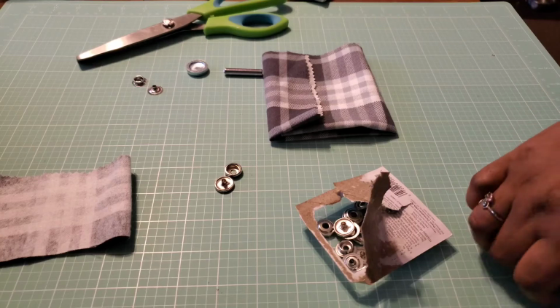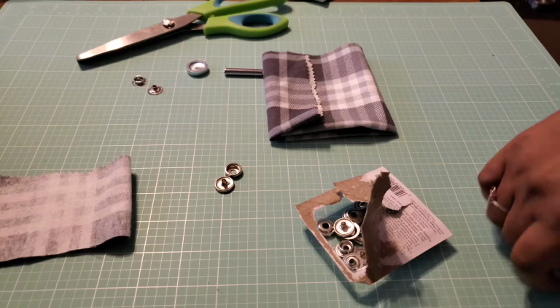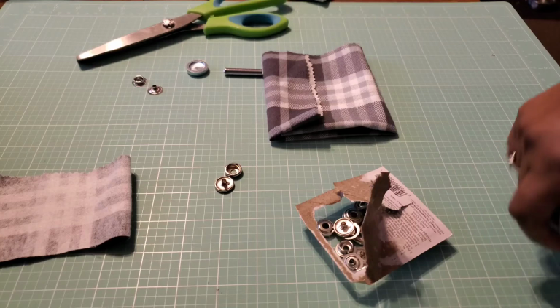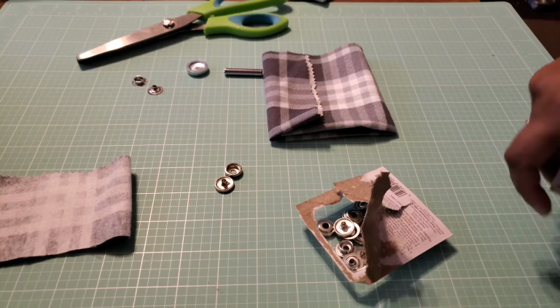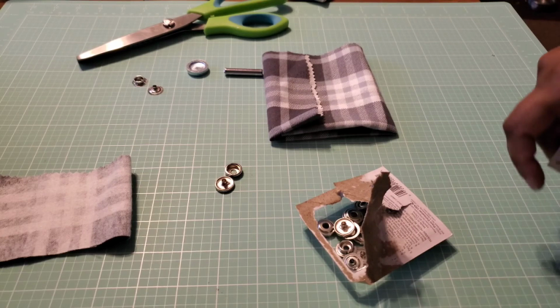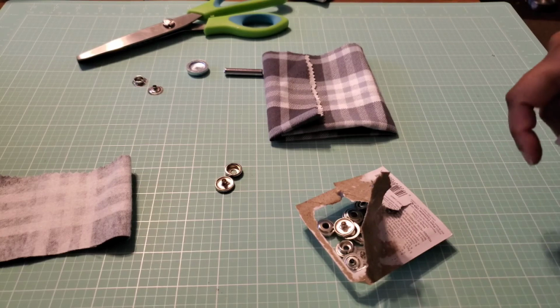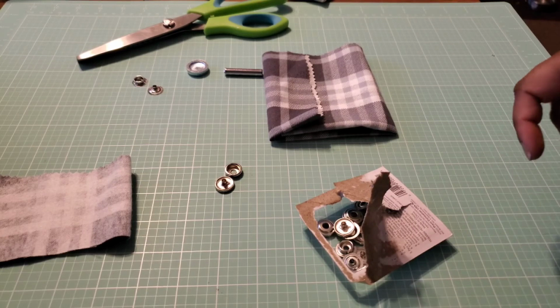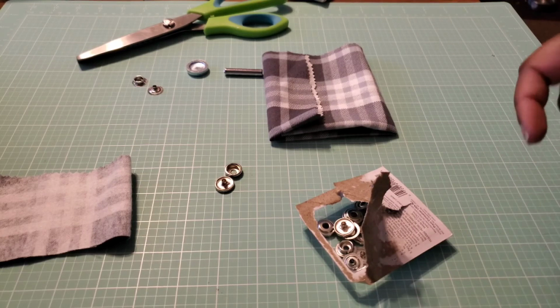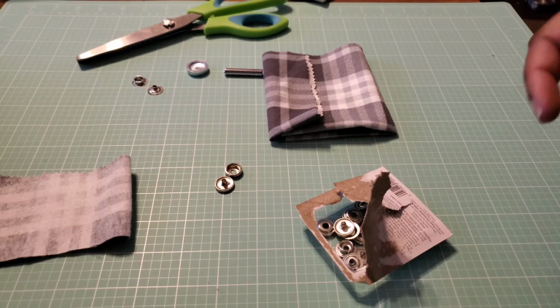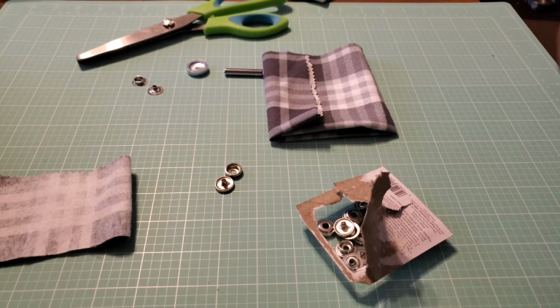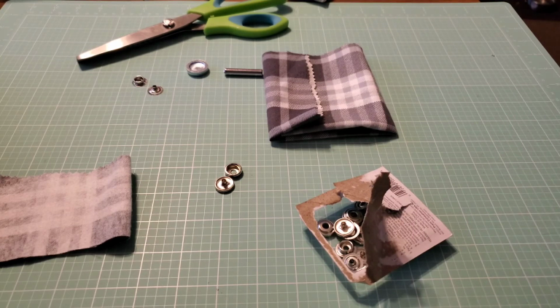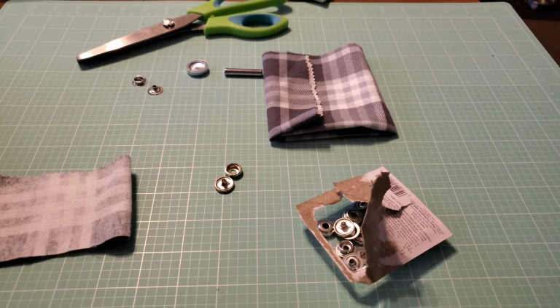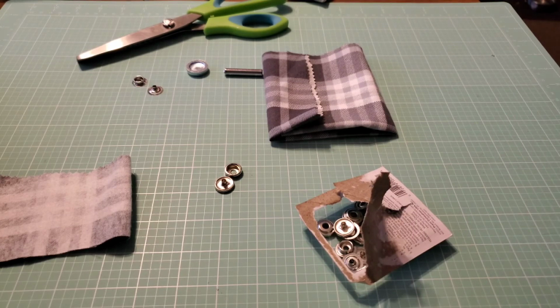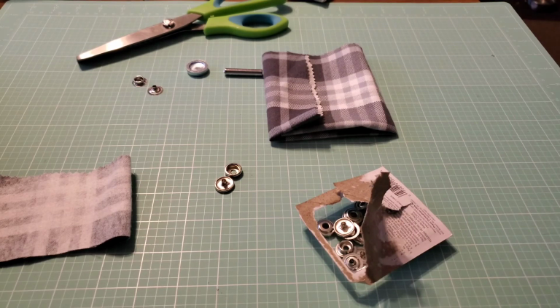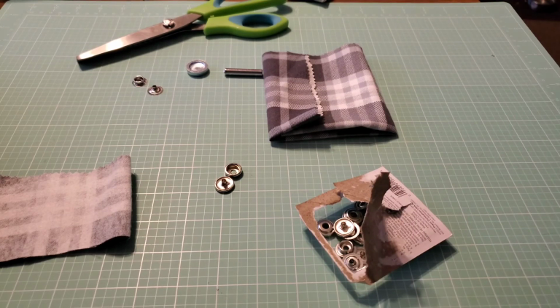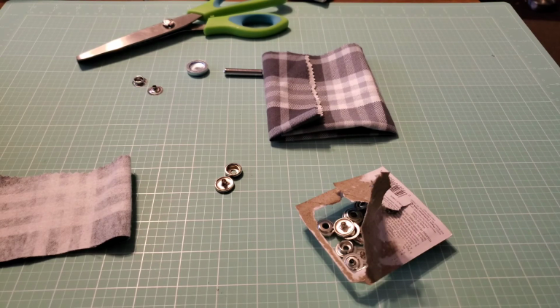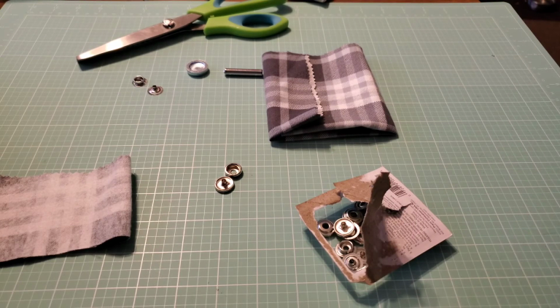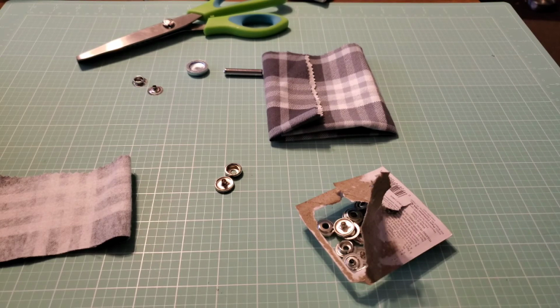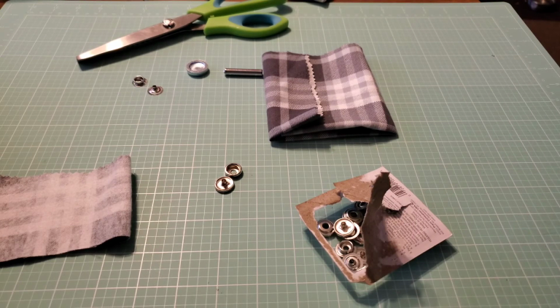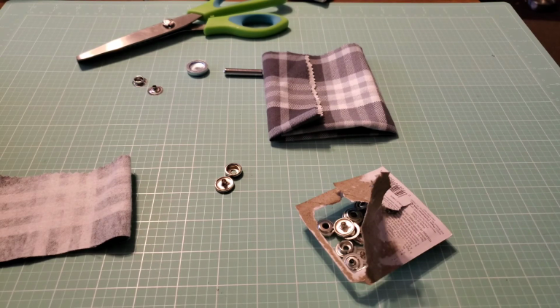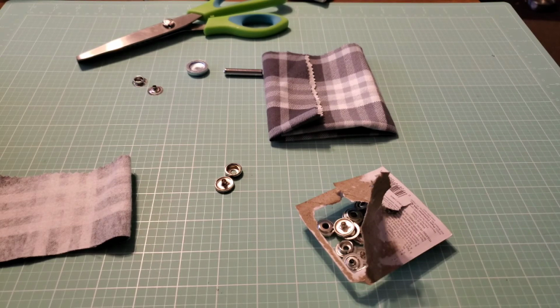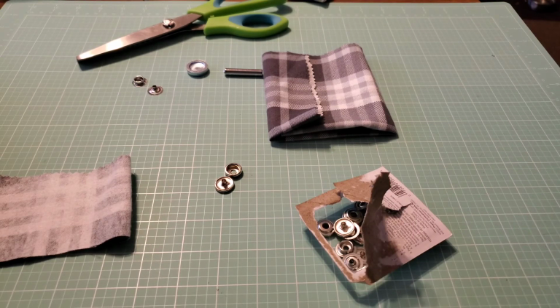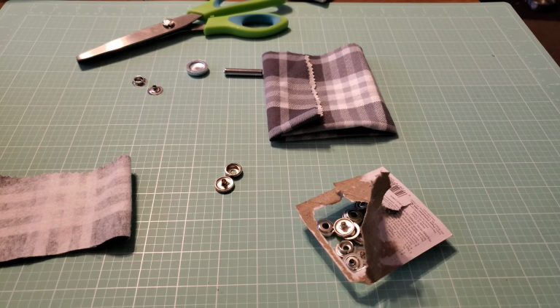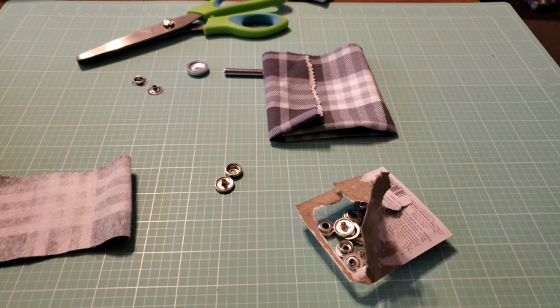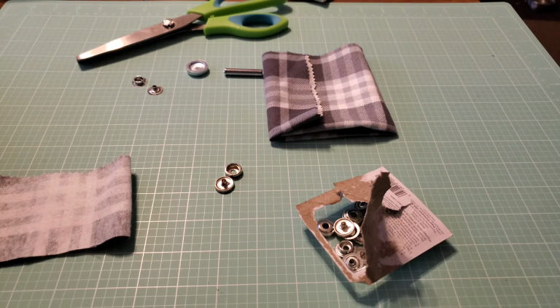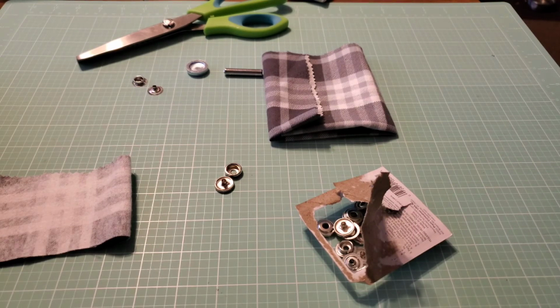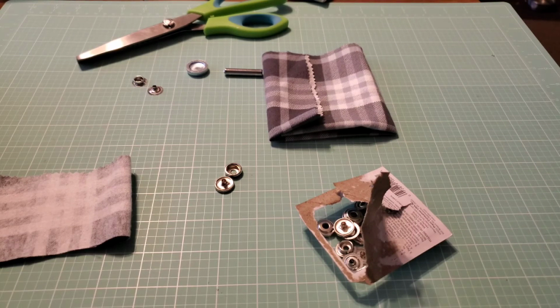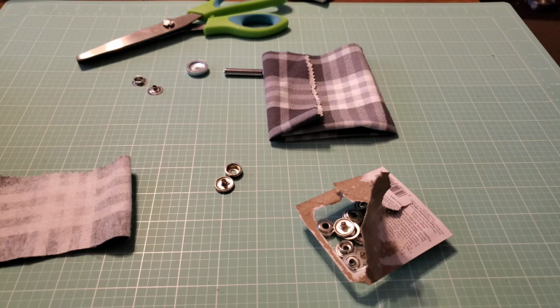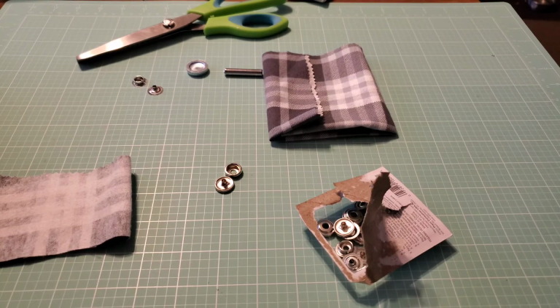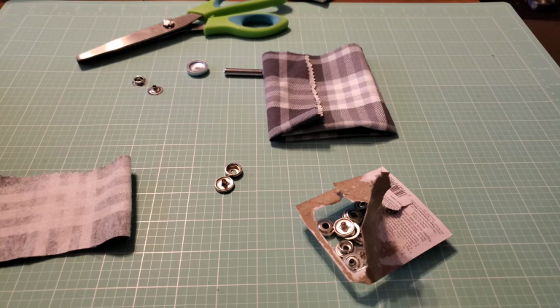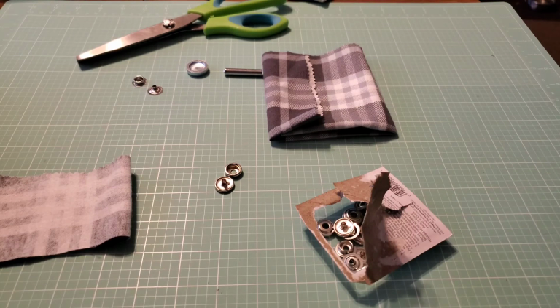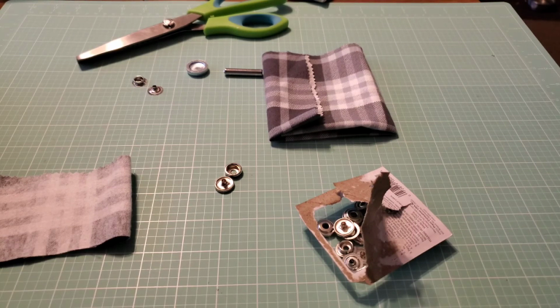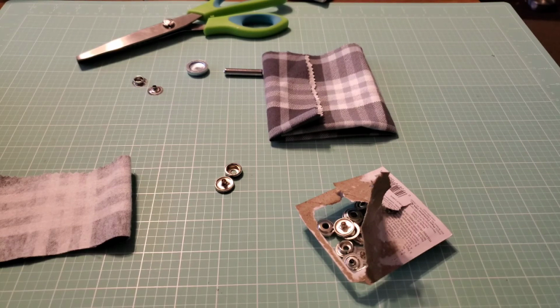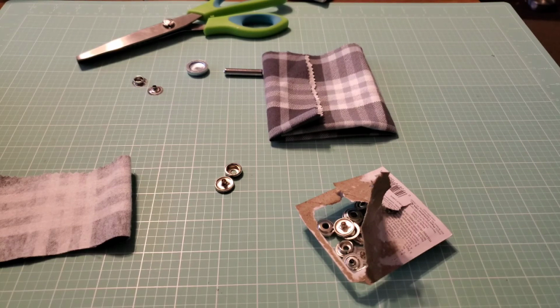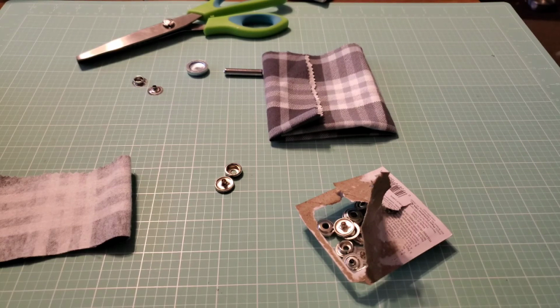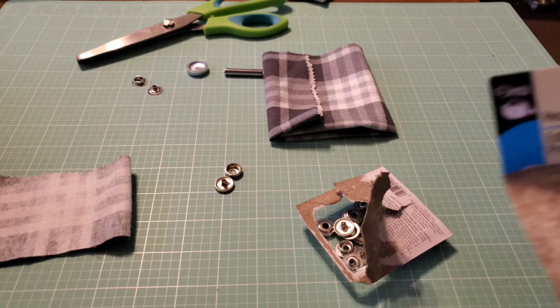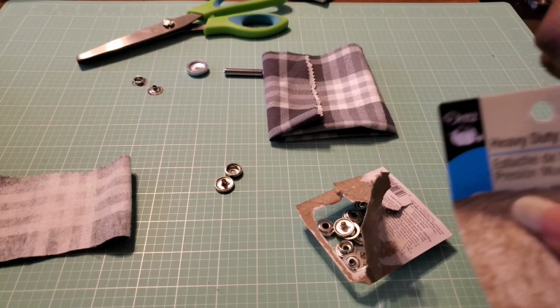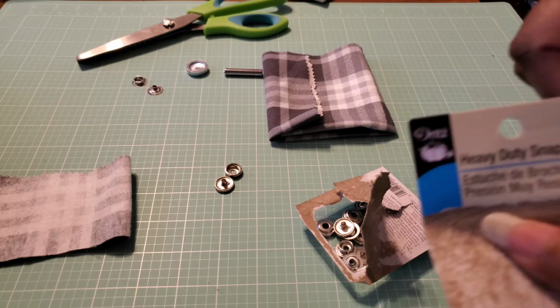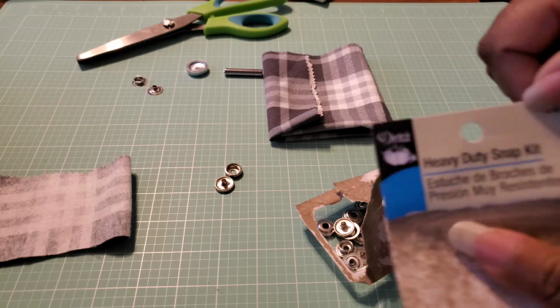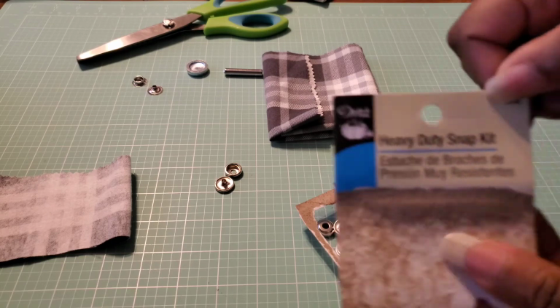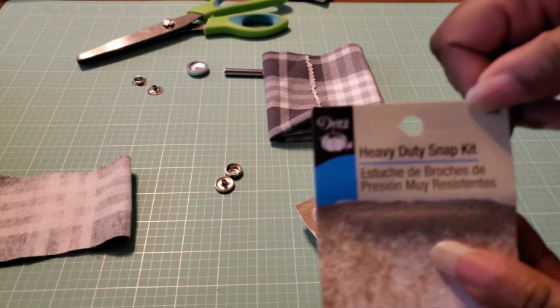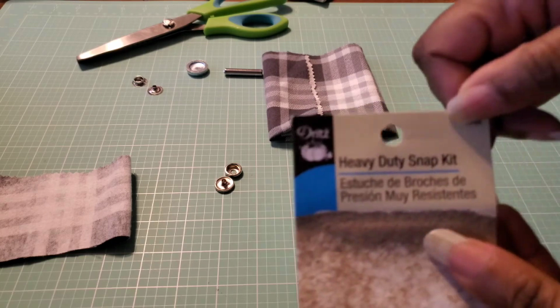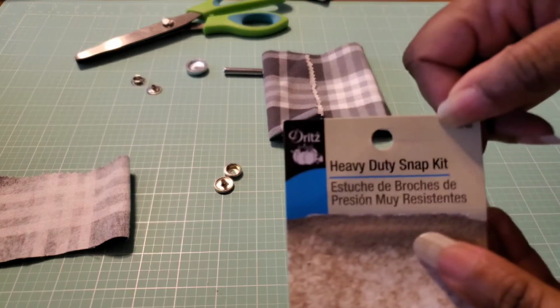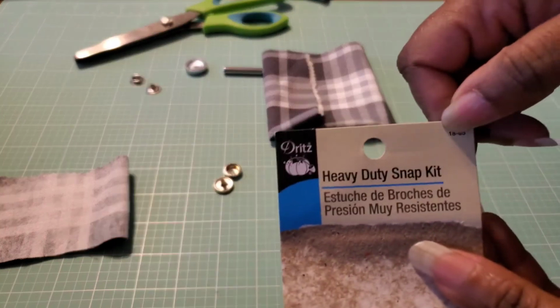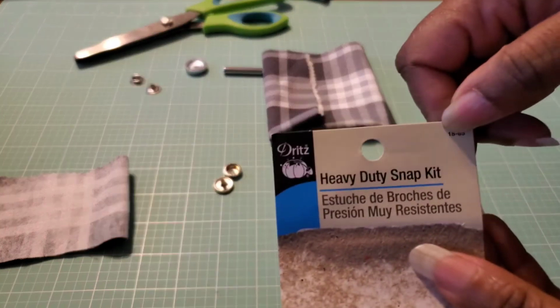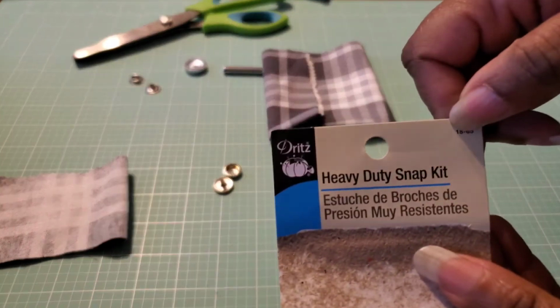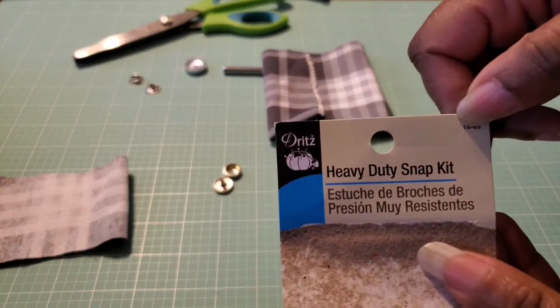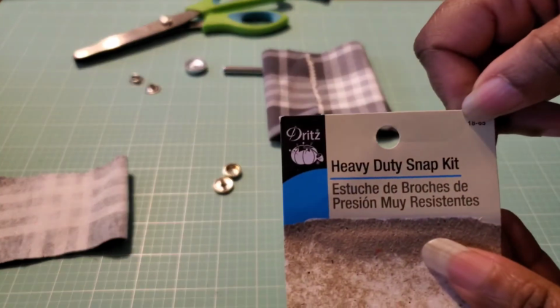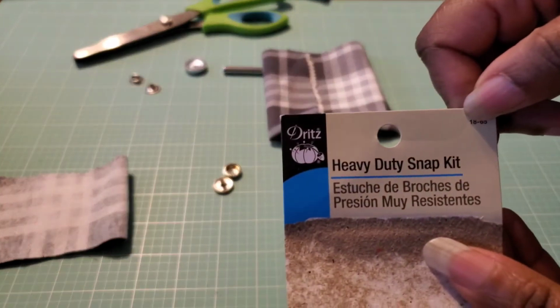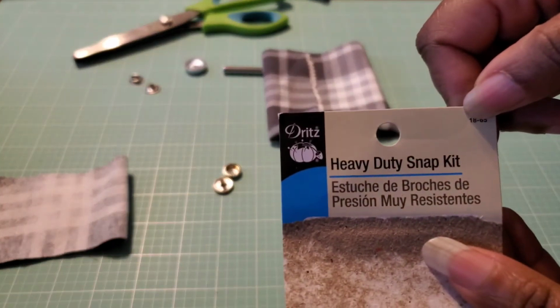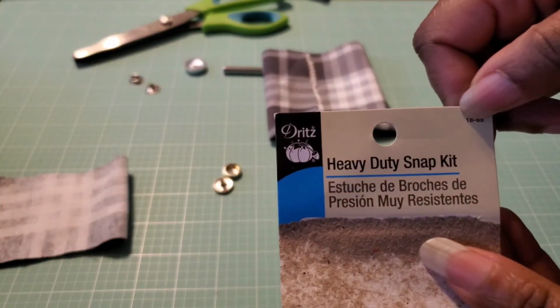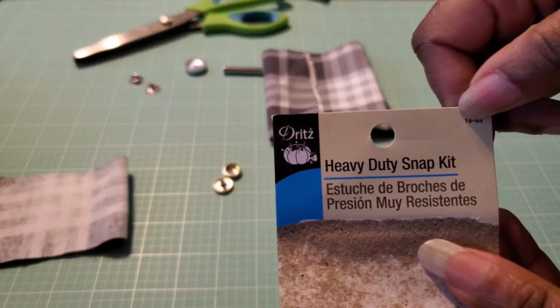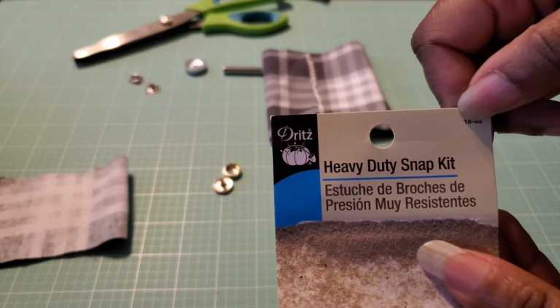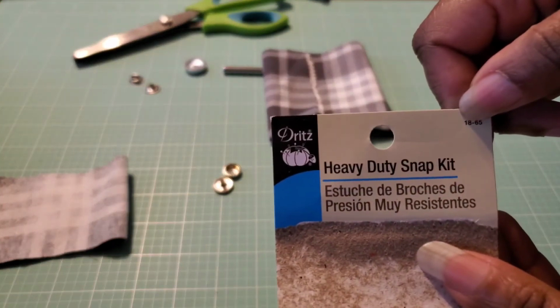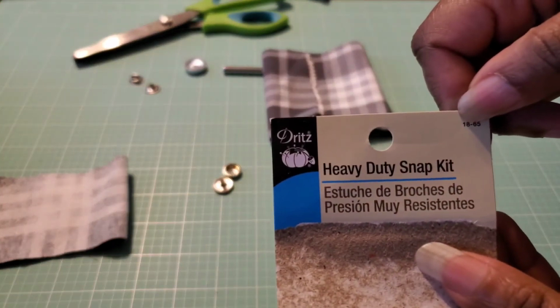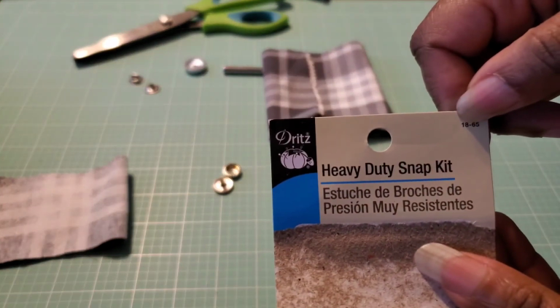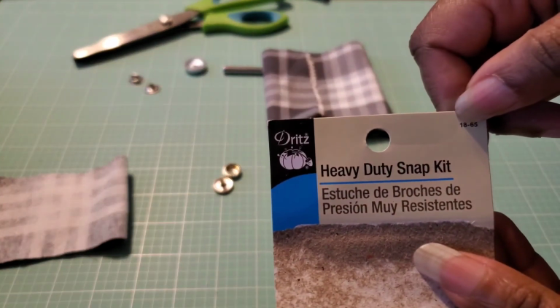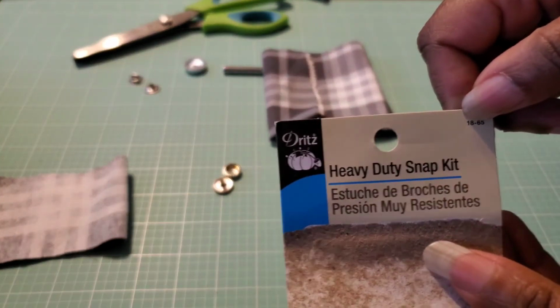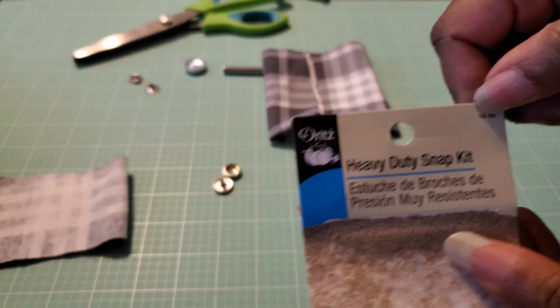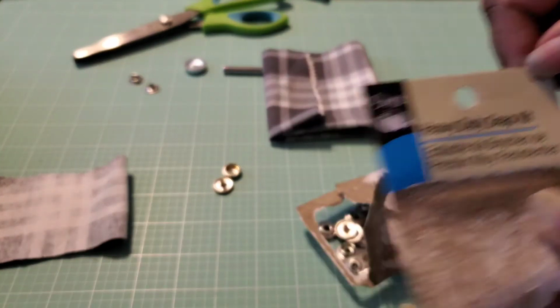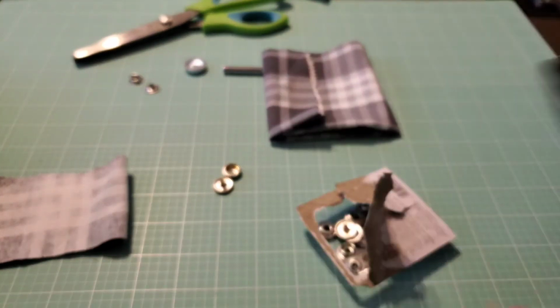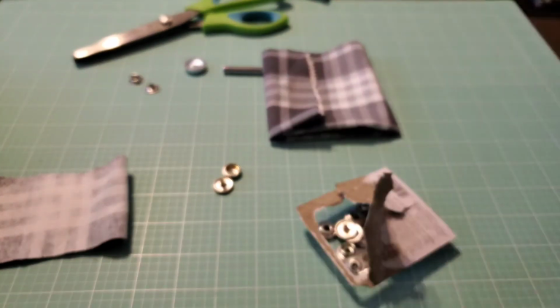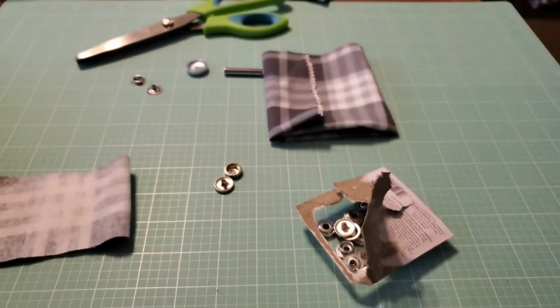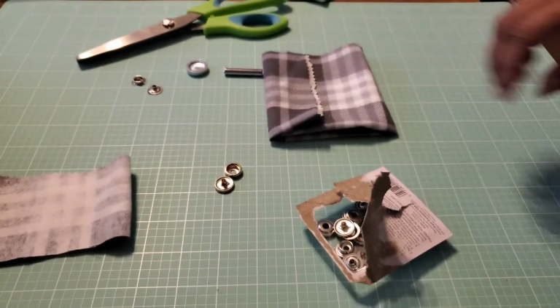Hey everybody, it's me, Leticia with Sew Adventurous, and today I am going to try out my Dritz Heavy Duty Snap Kit.